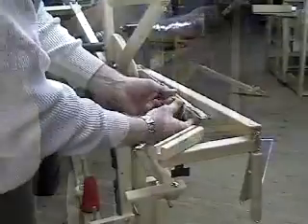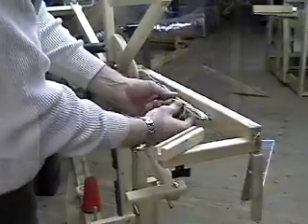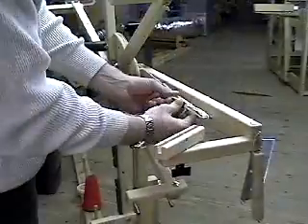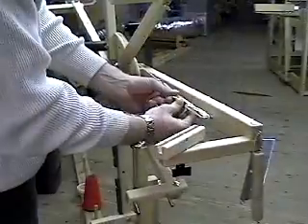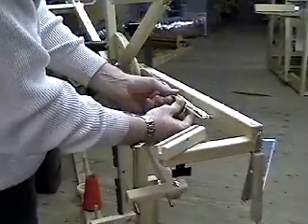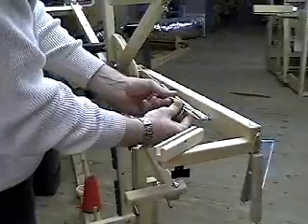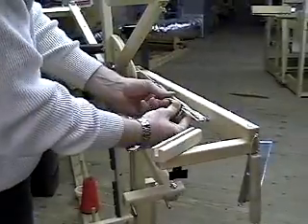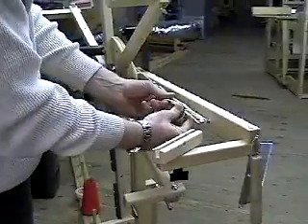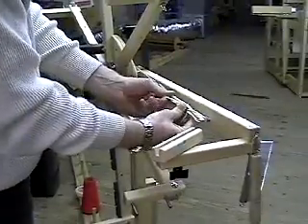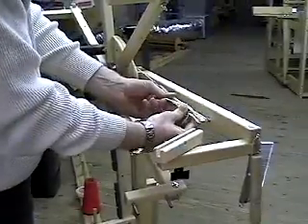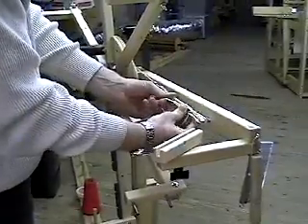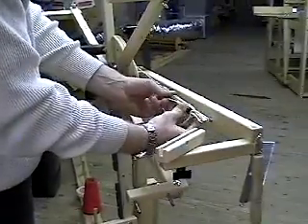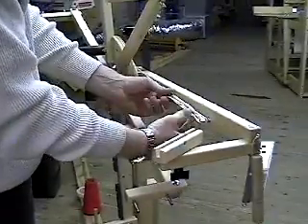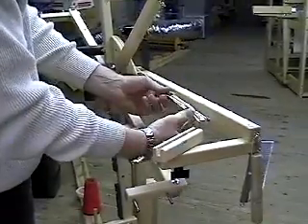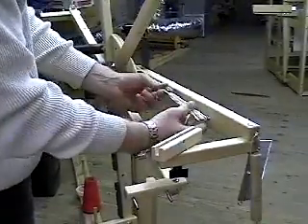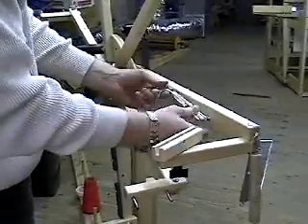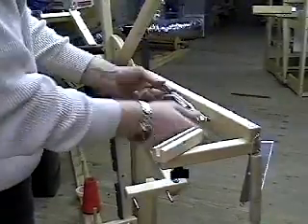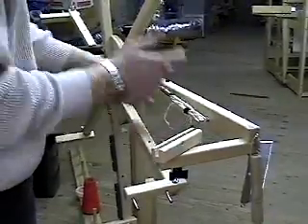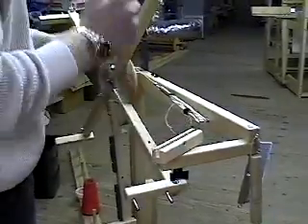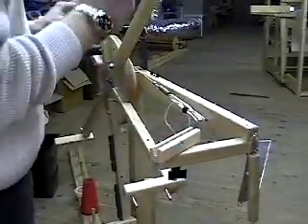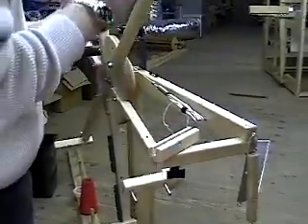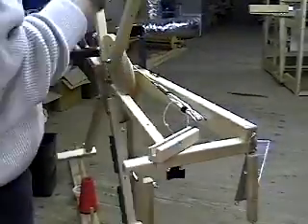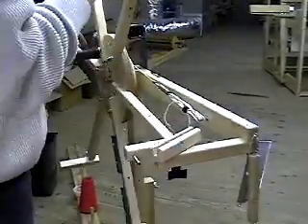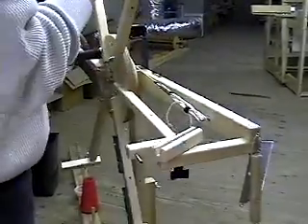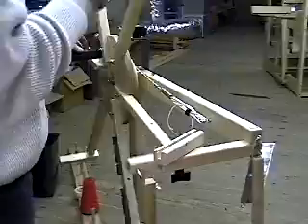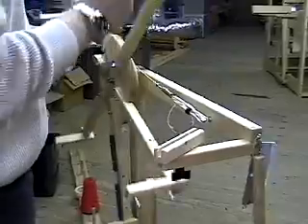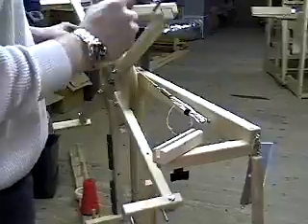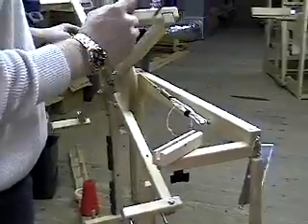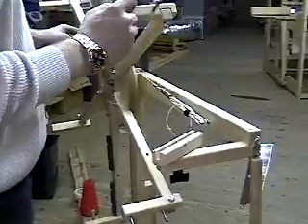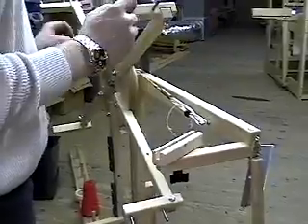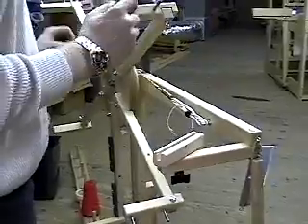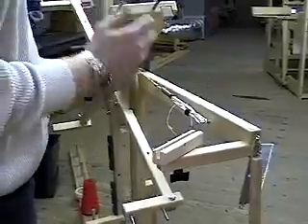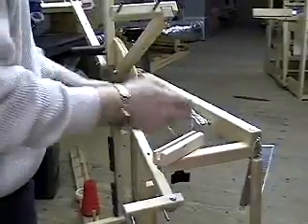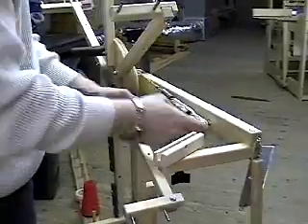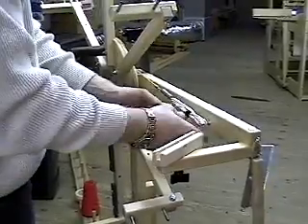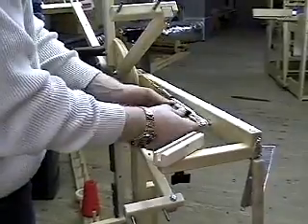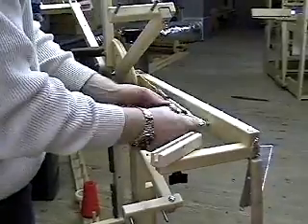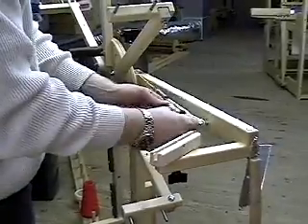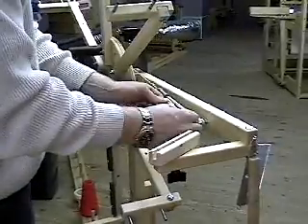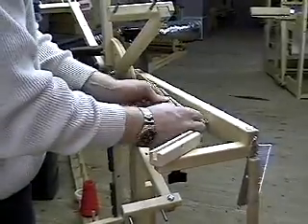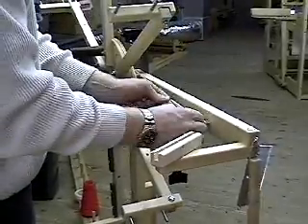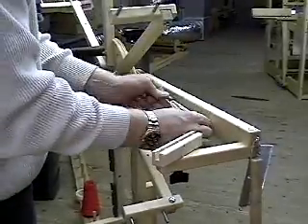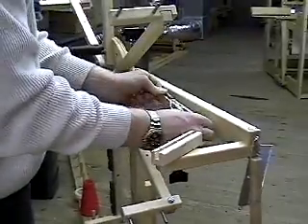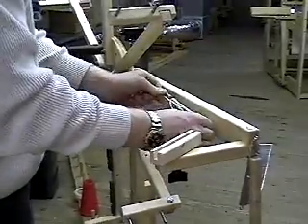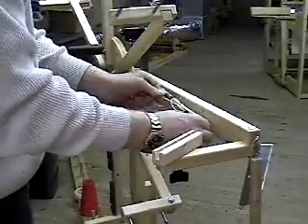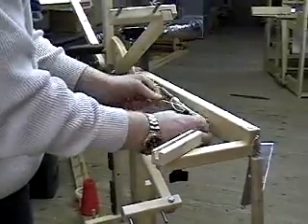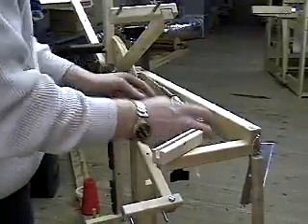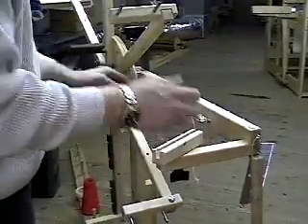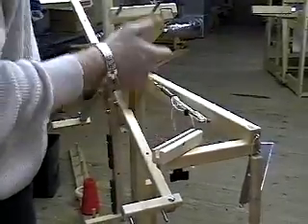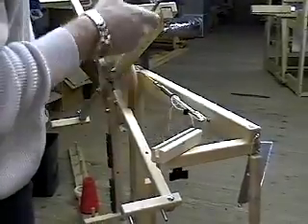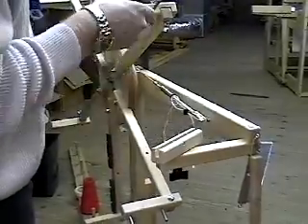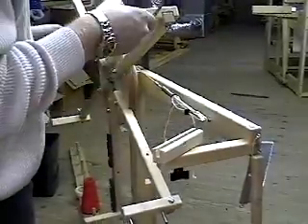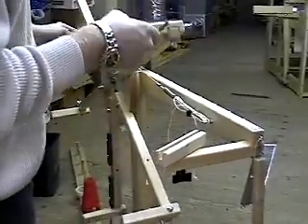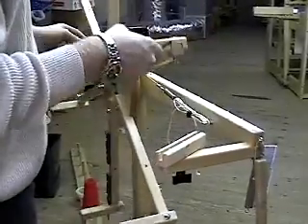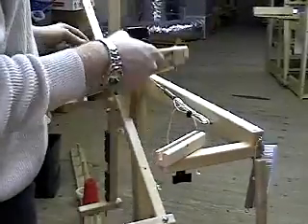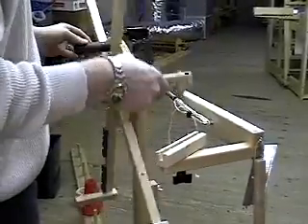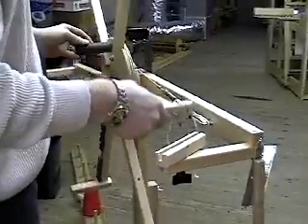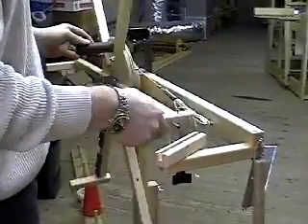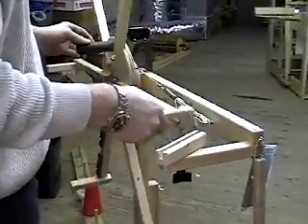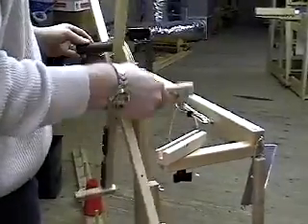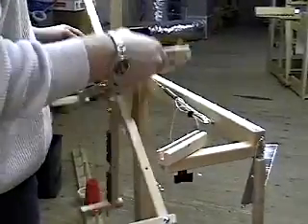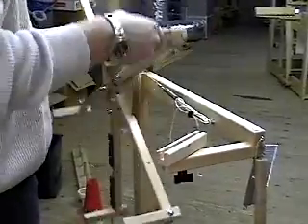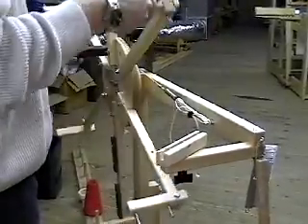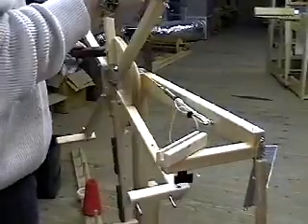The tension is adjusted by squeezing the knob to loosen it or pulling the cords to tighten the tension.